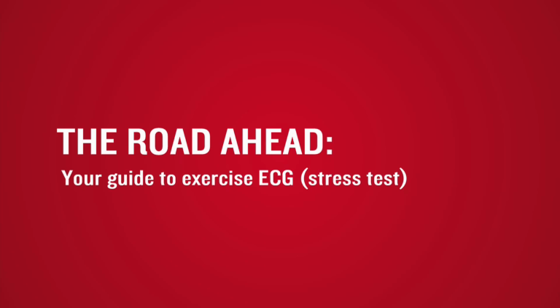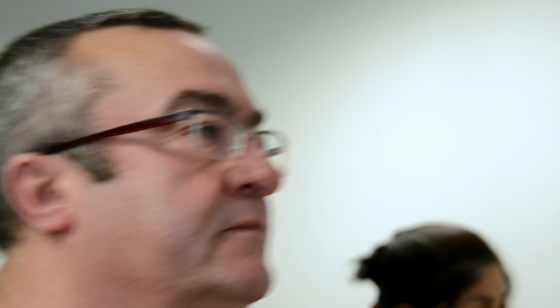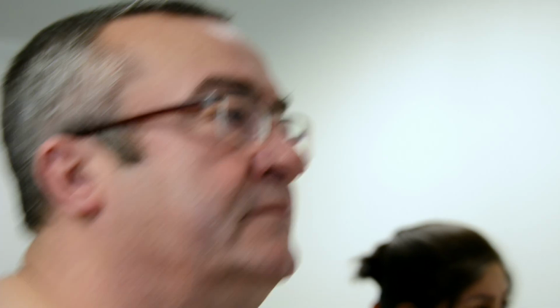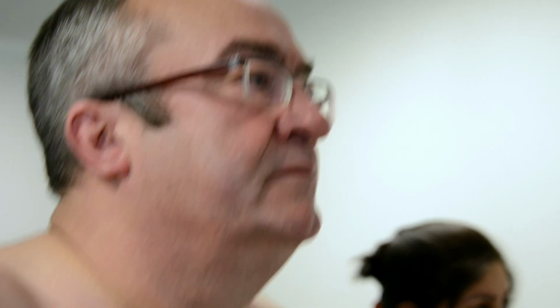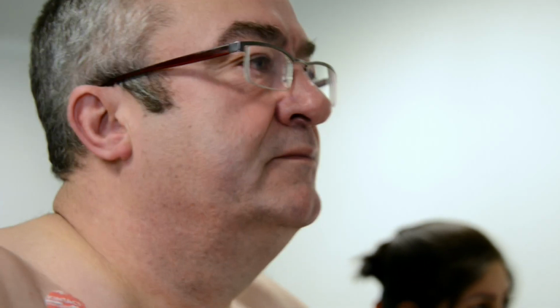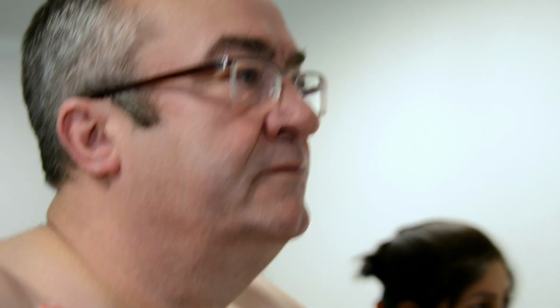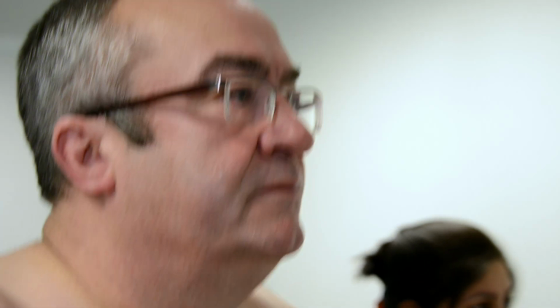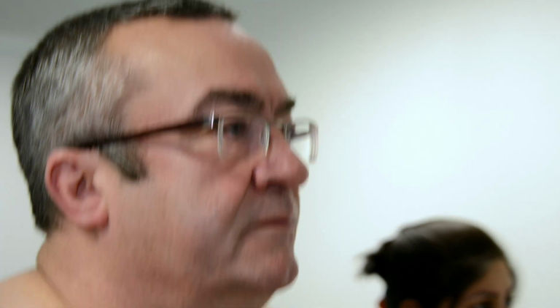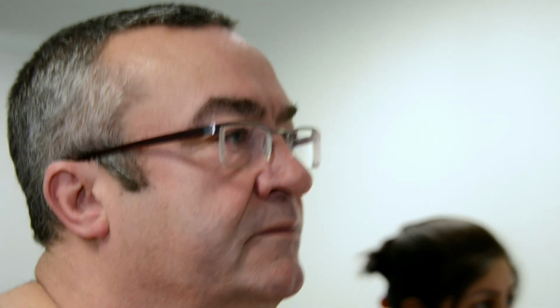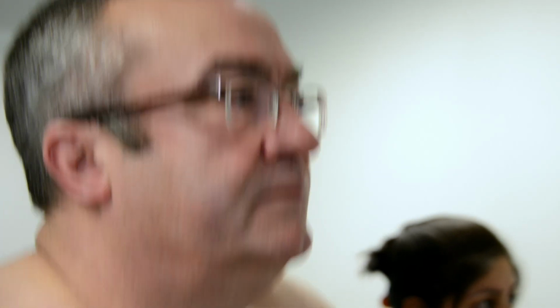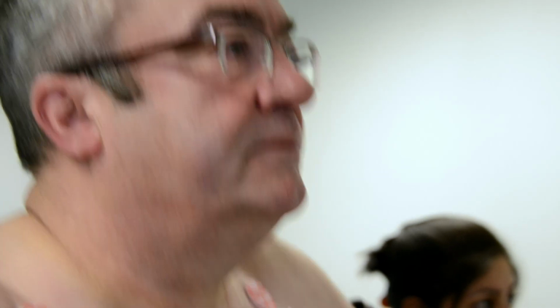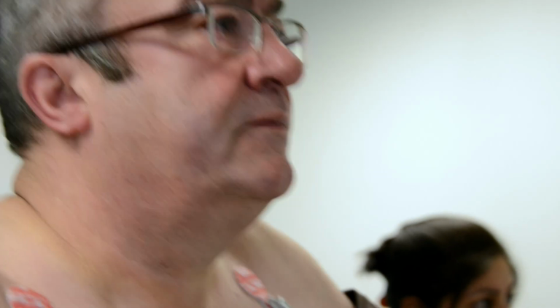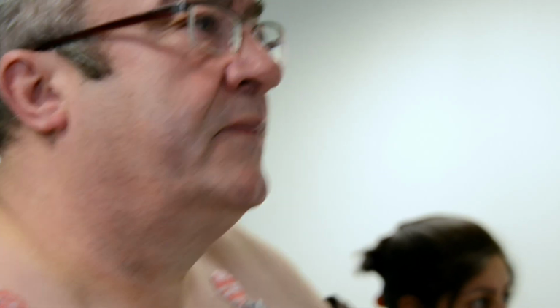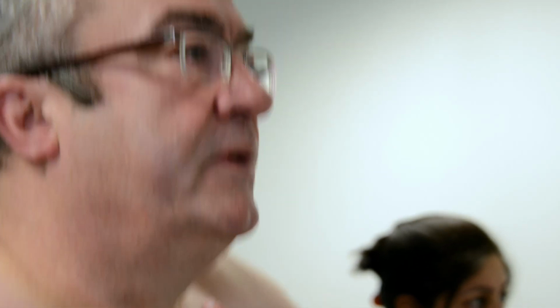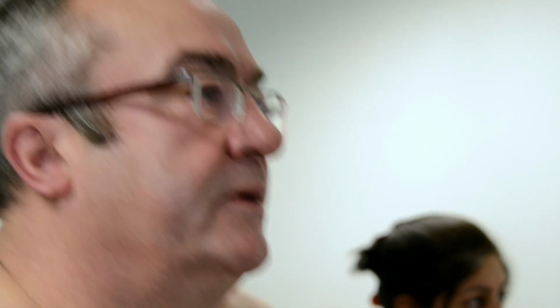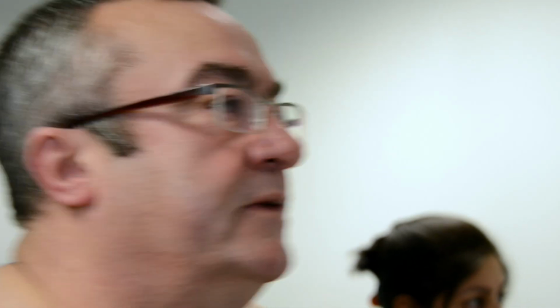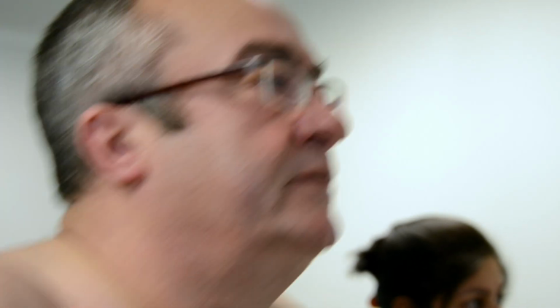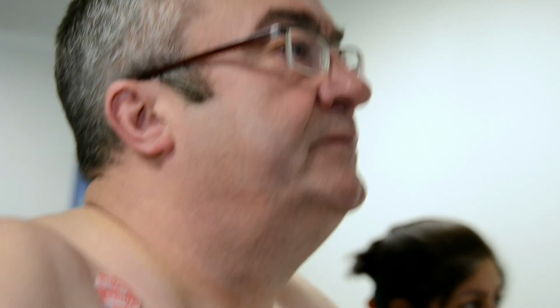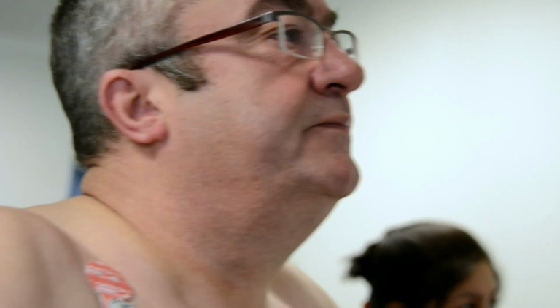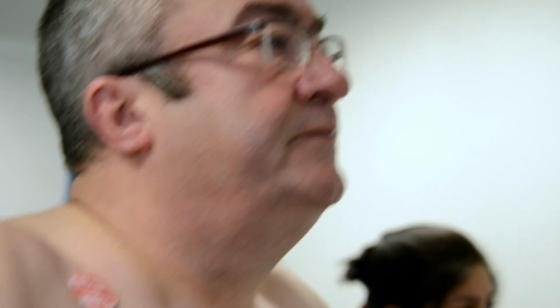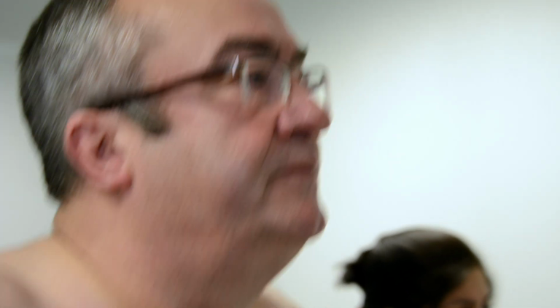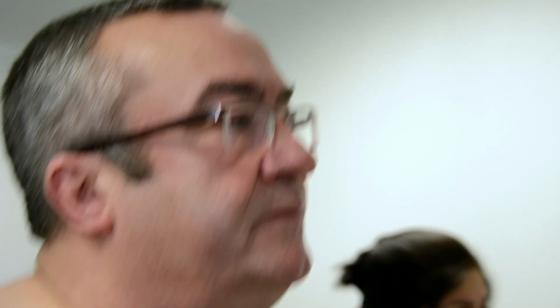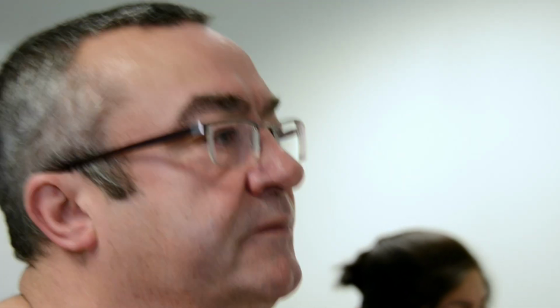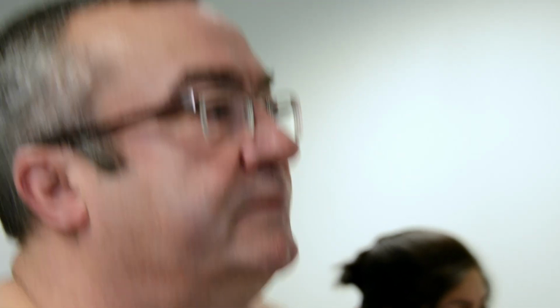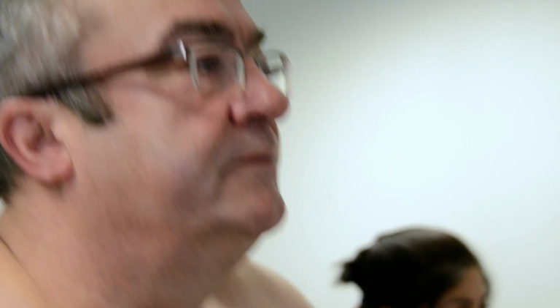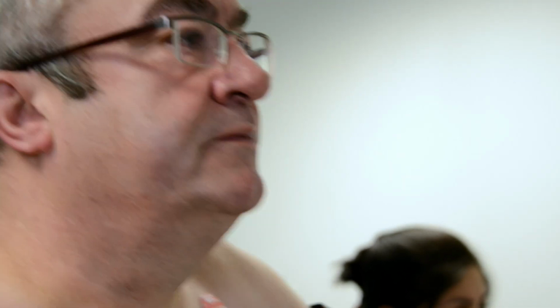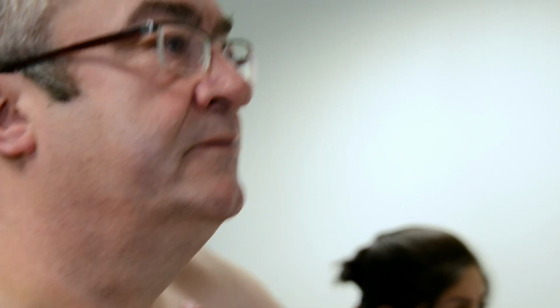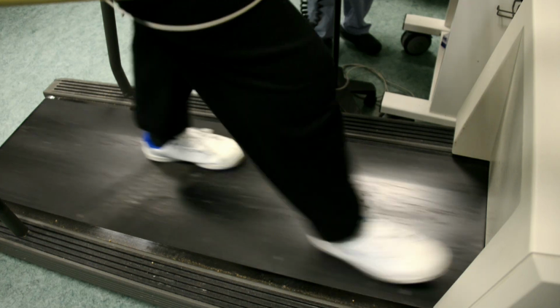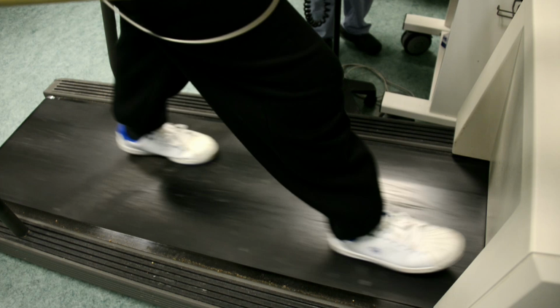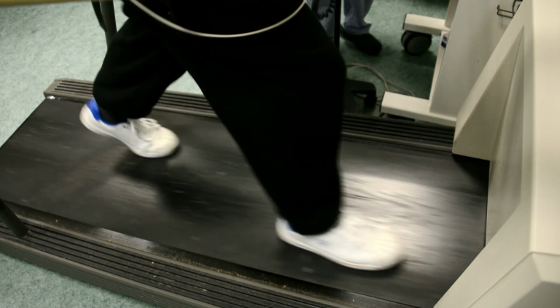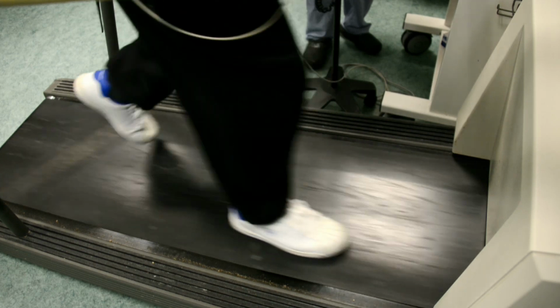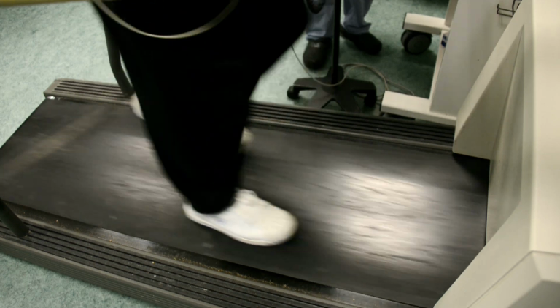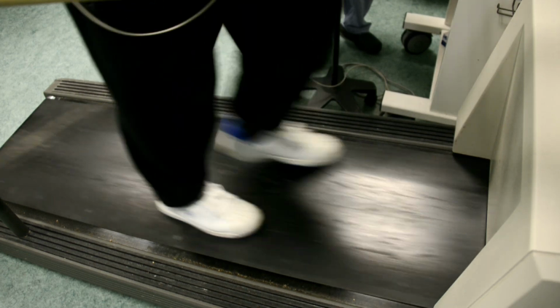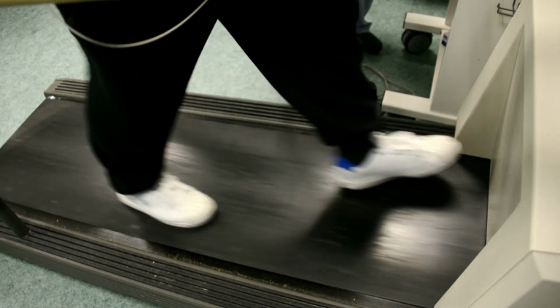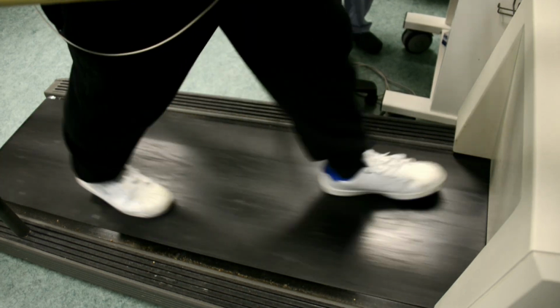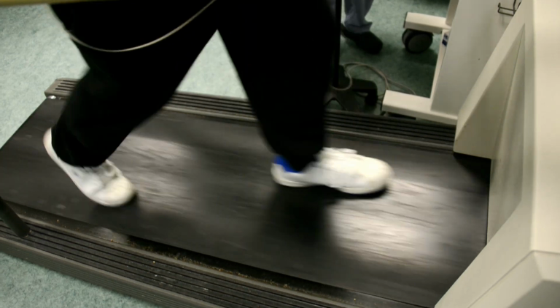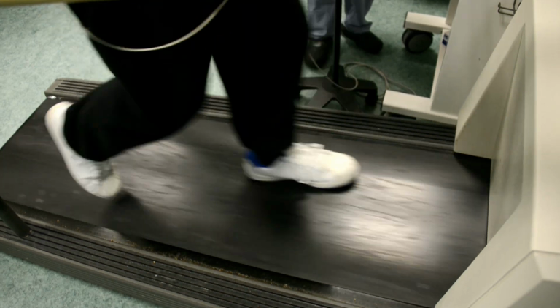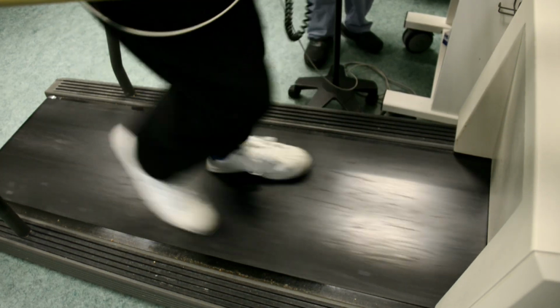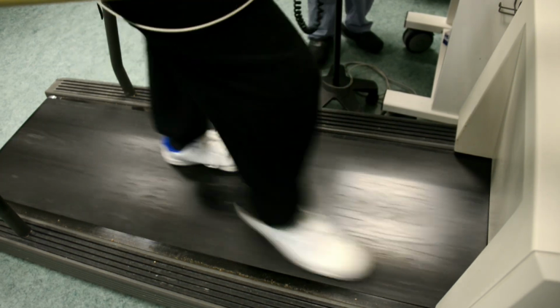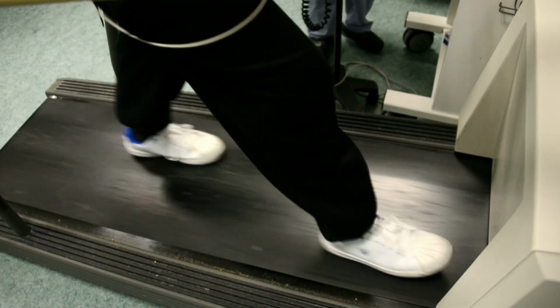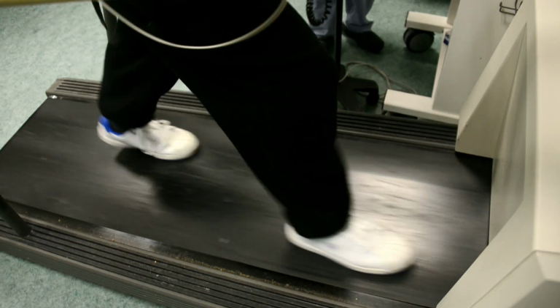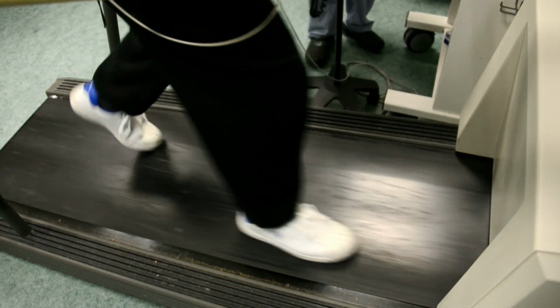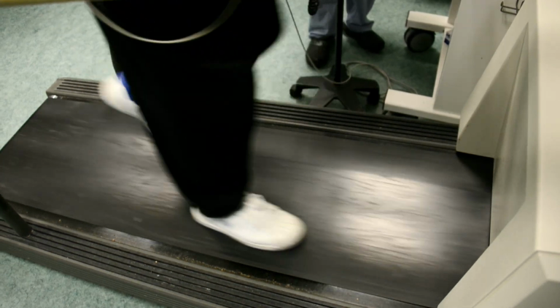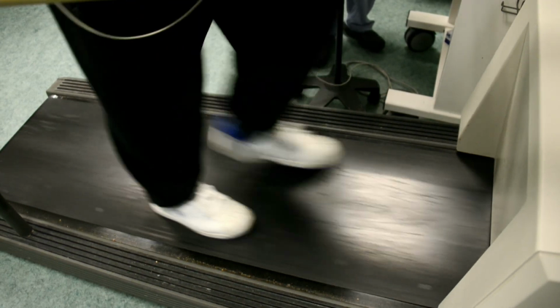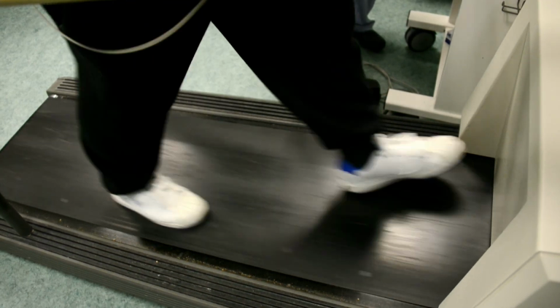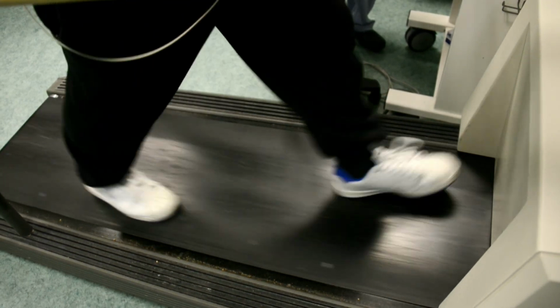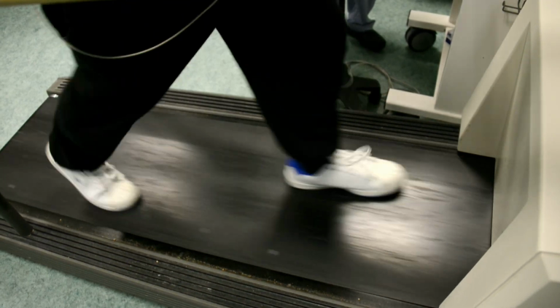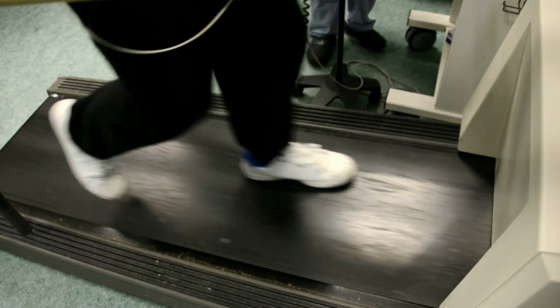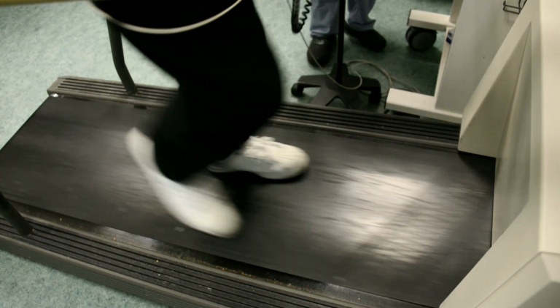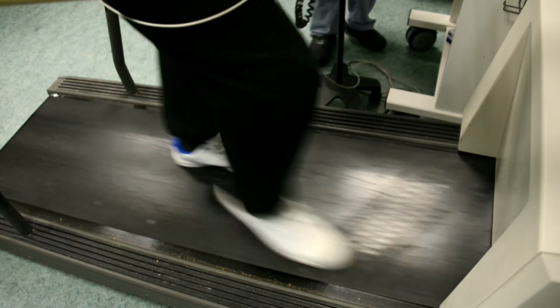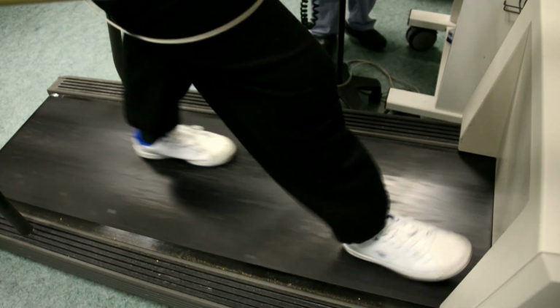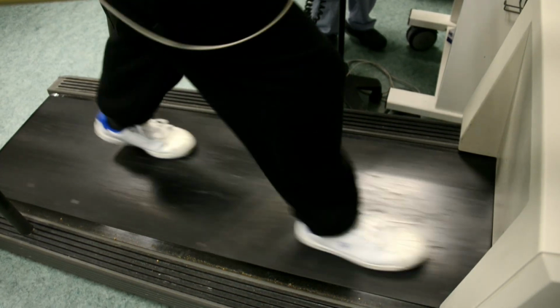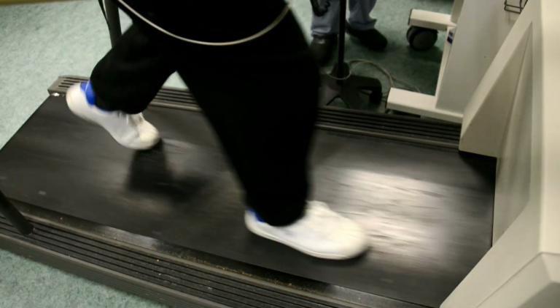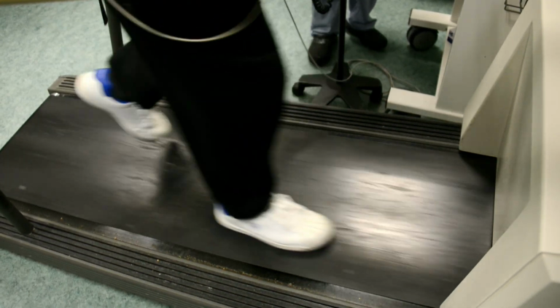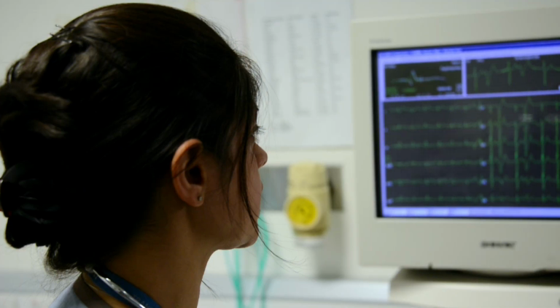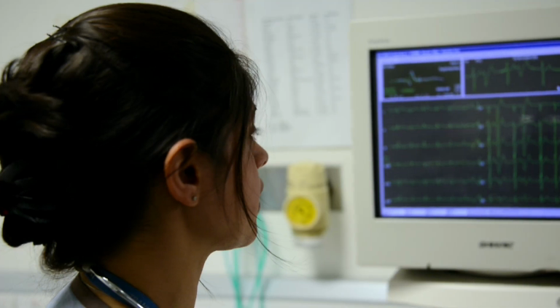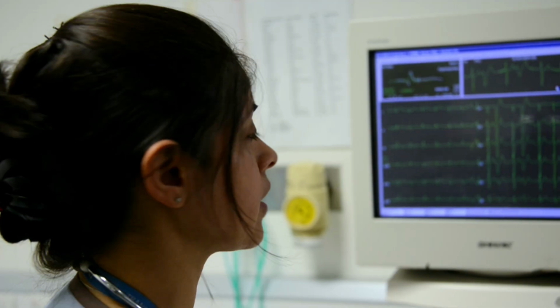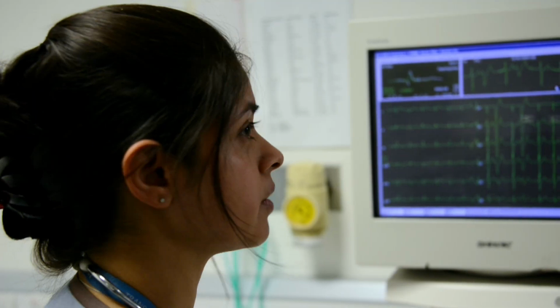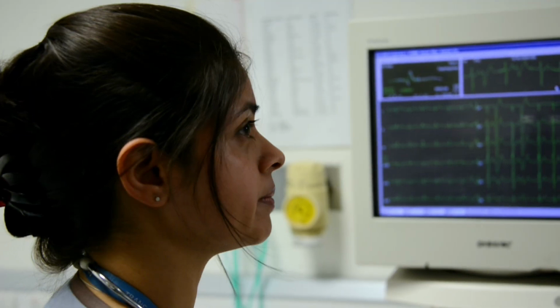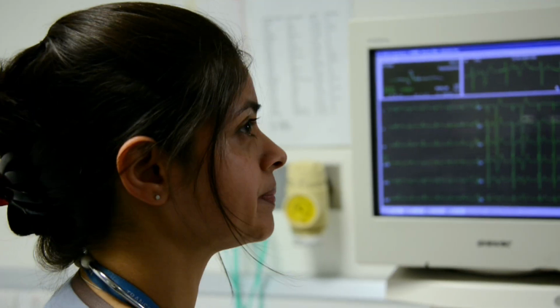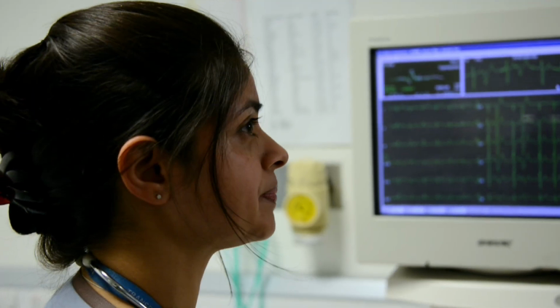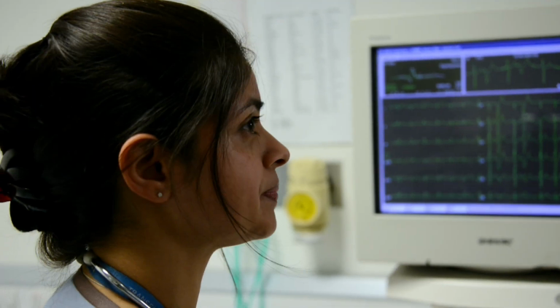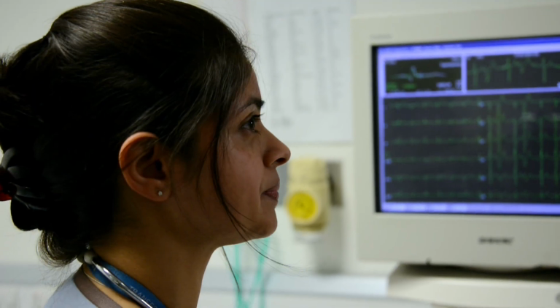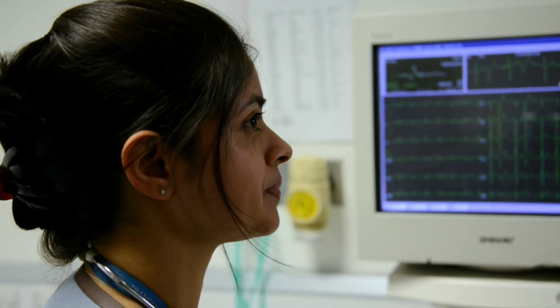This film will show you what to expect if you are having an exercise ECG, often called a stress or exercise test.